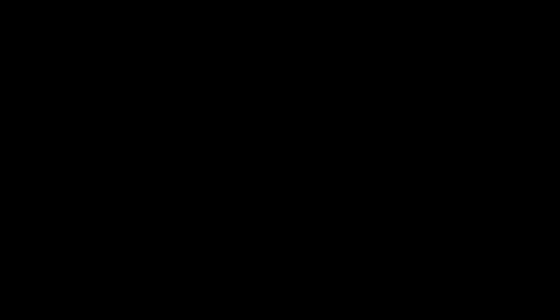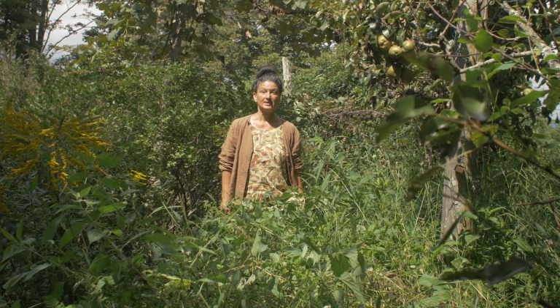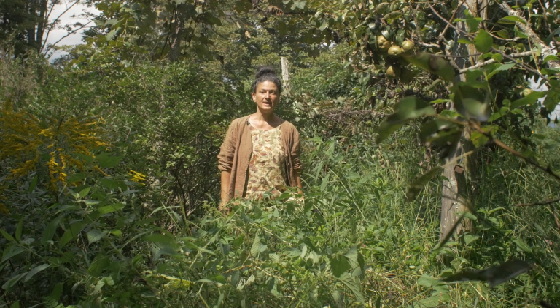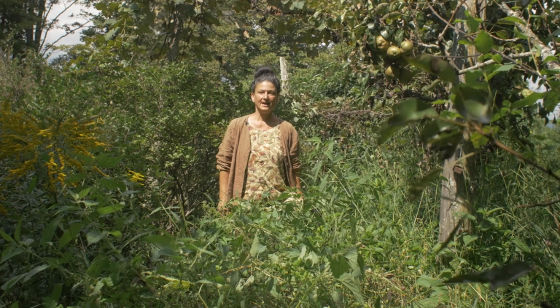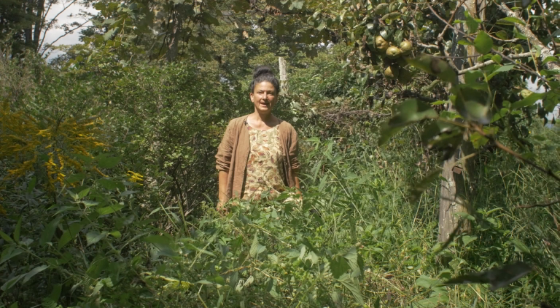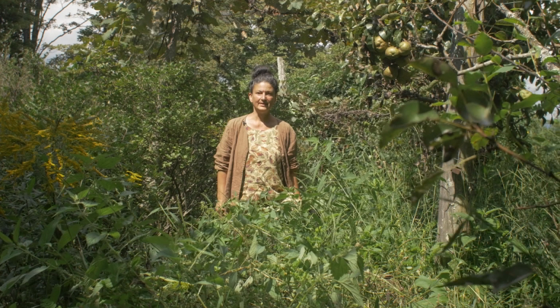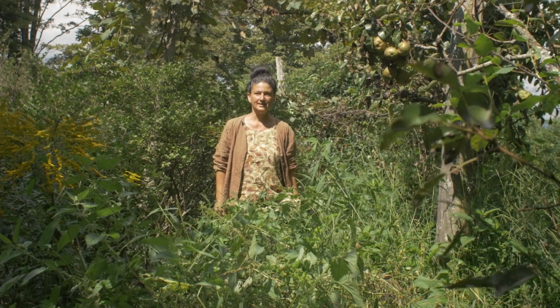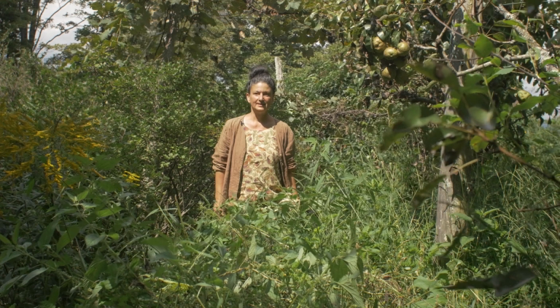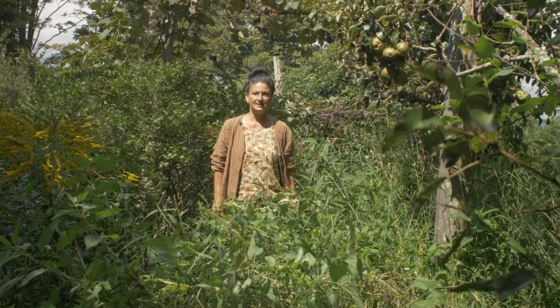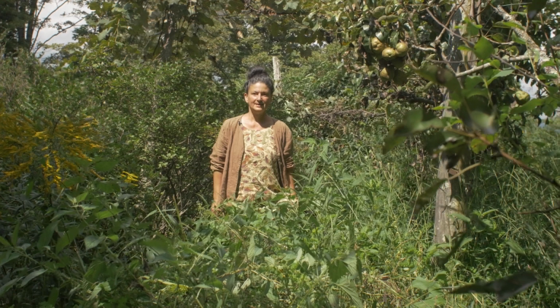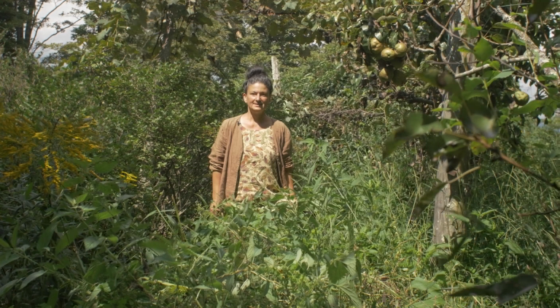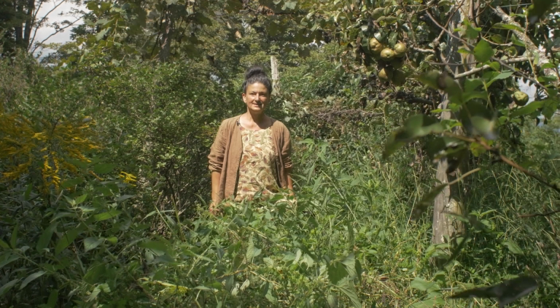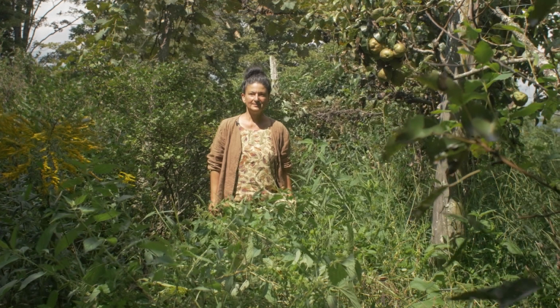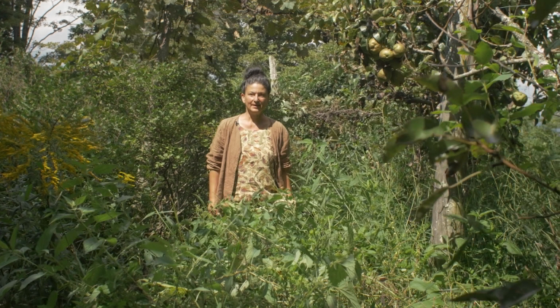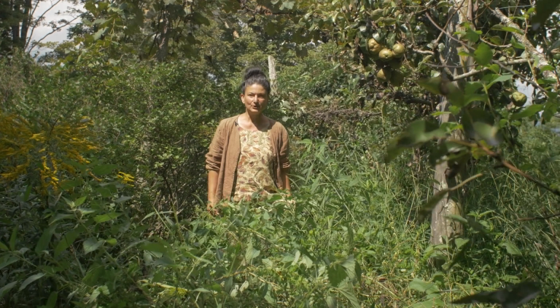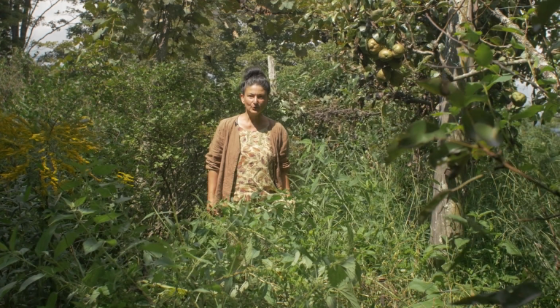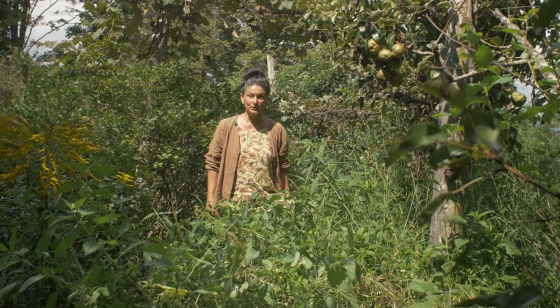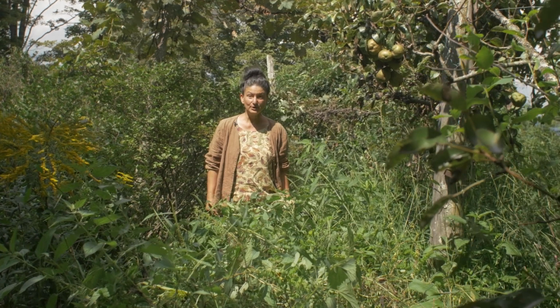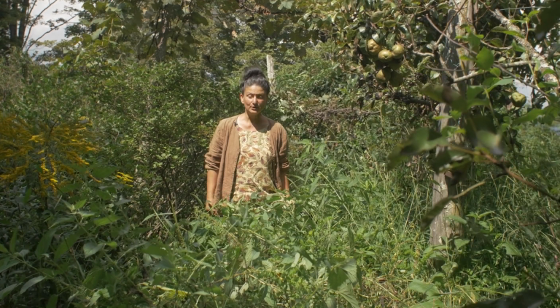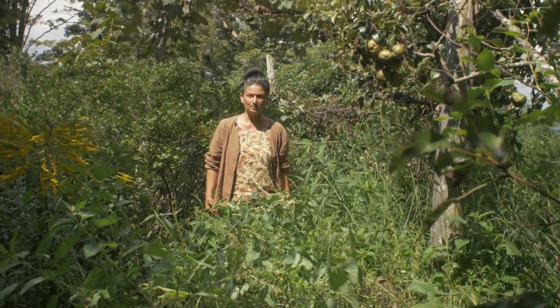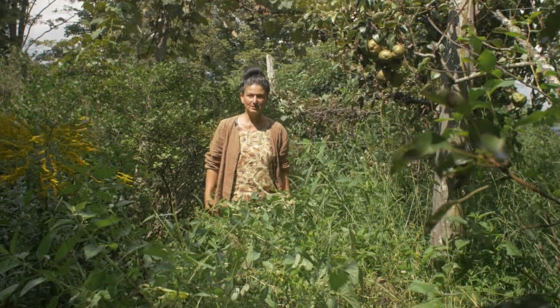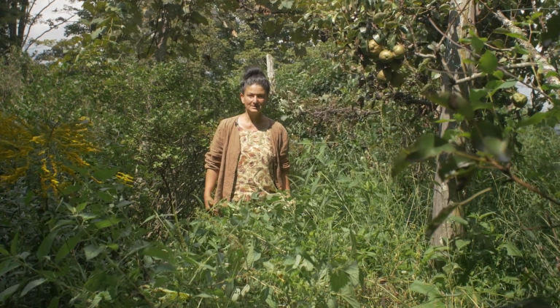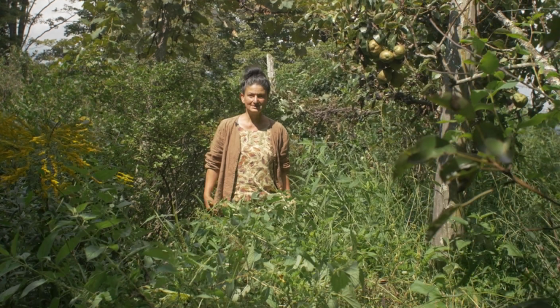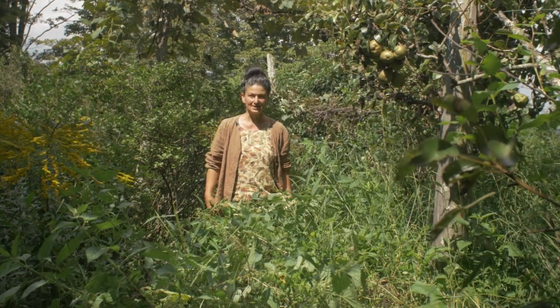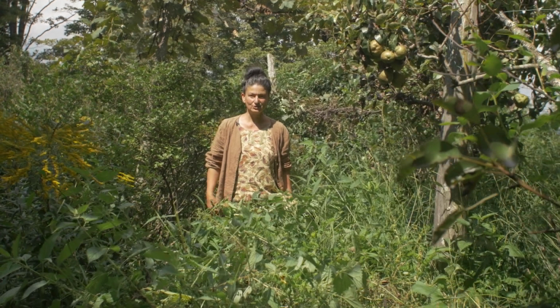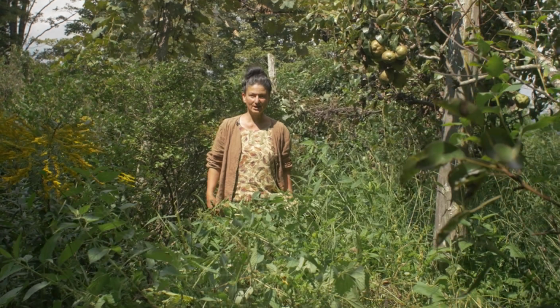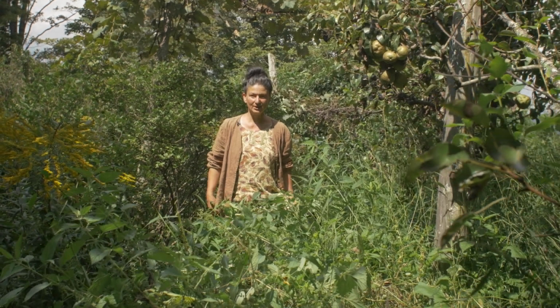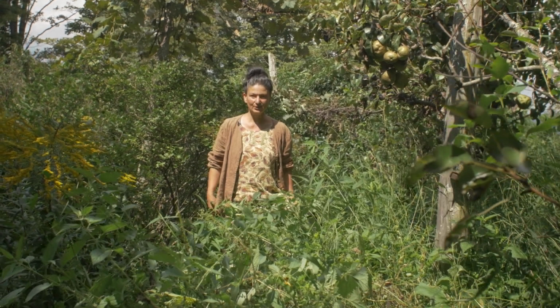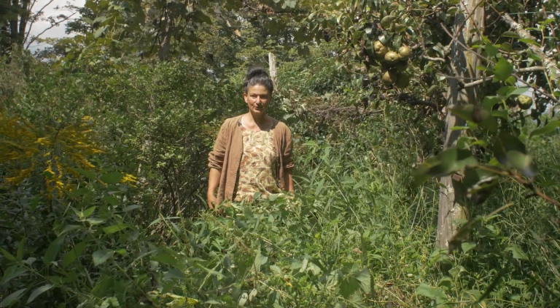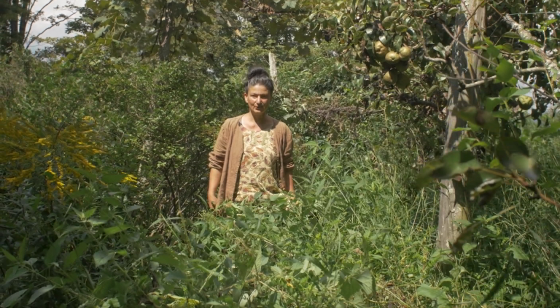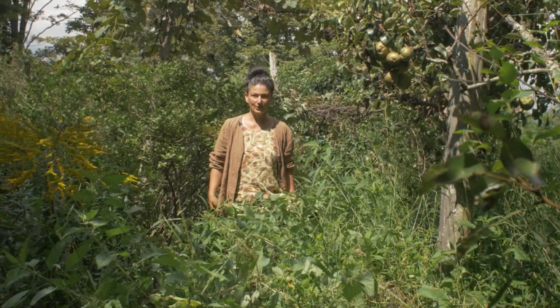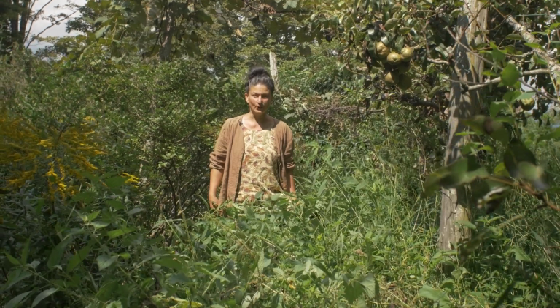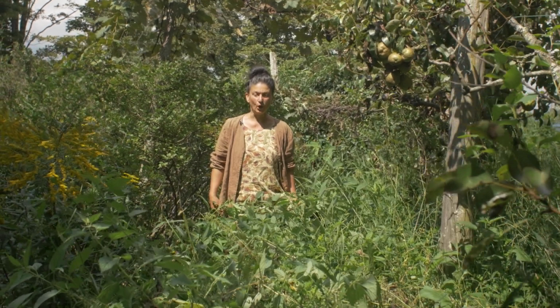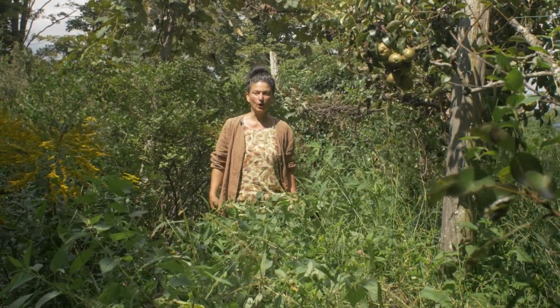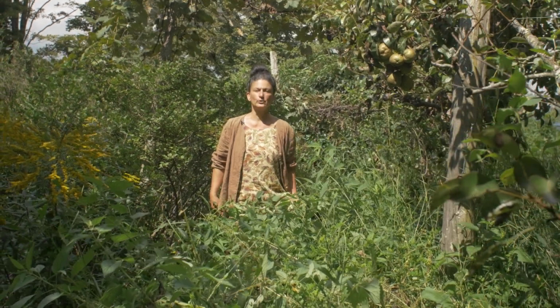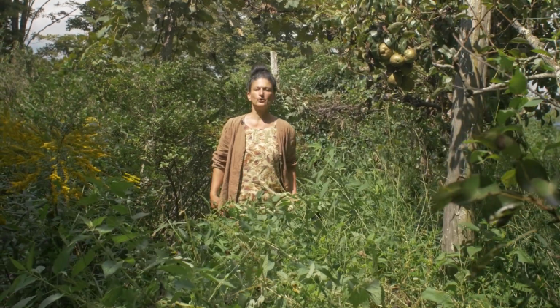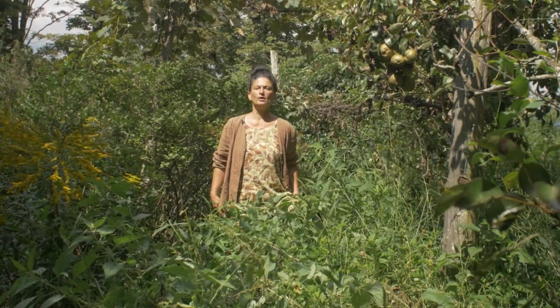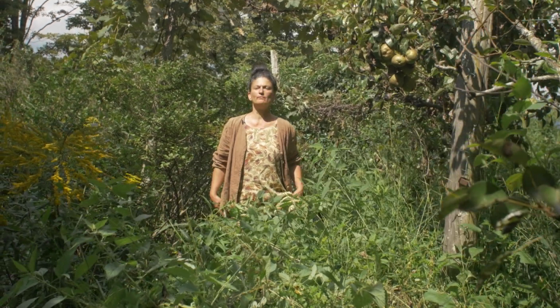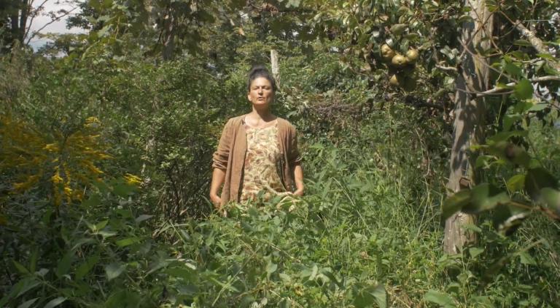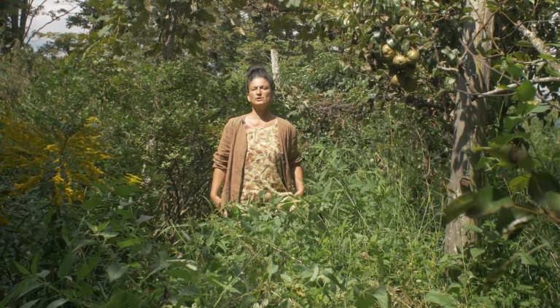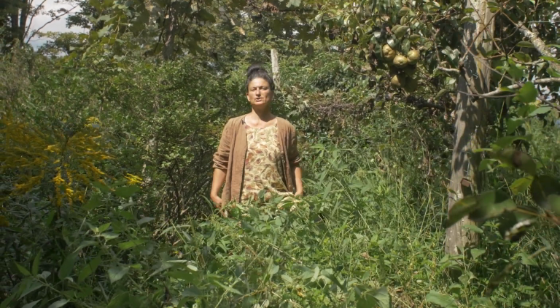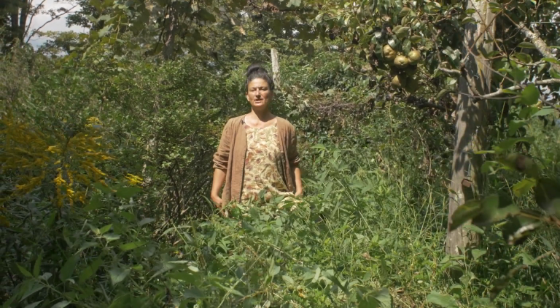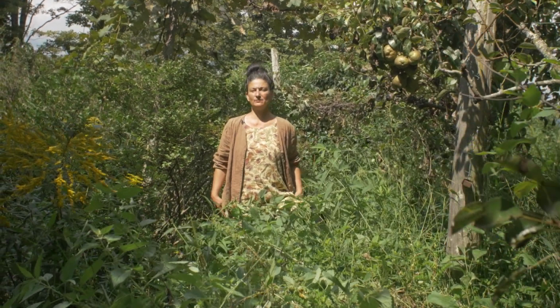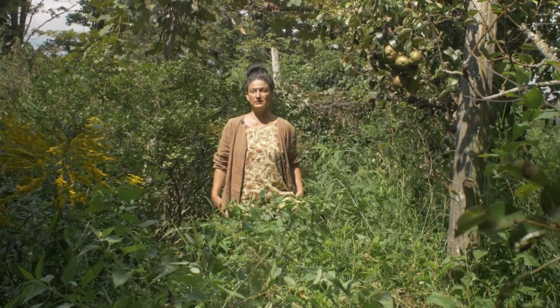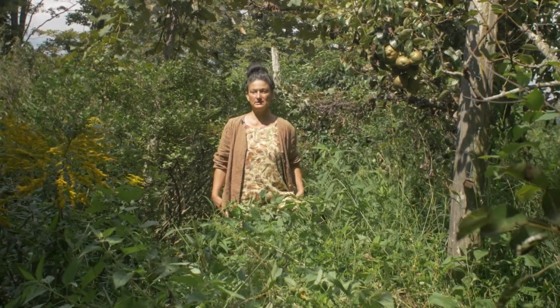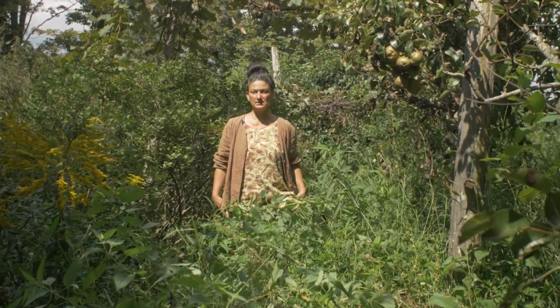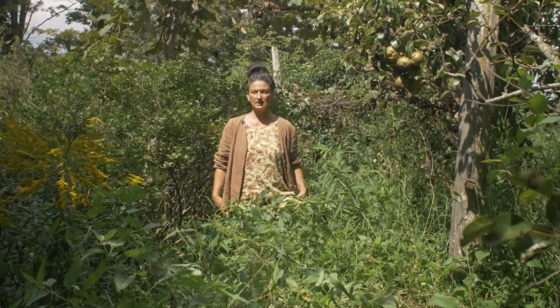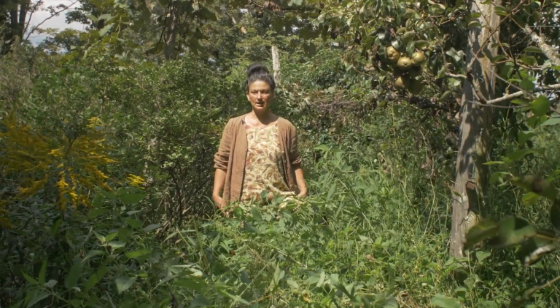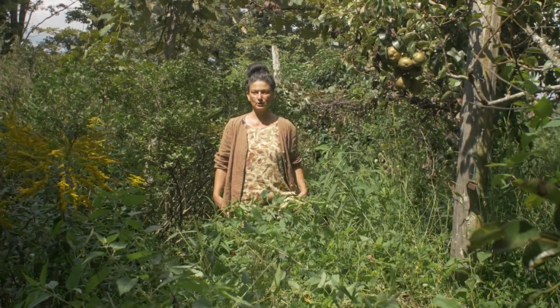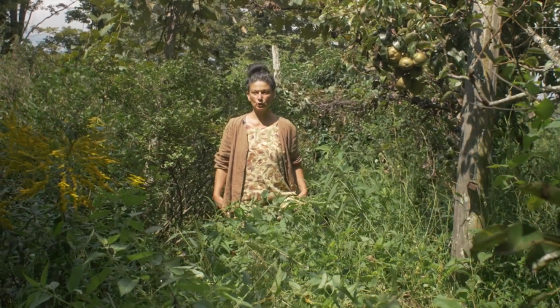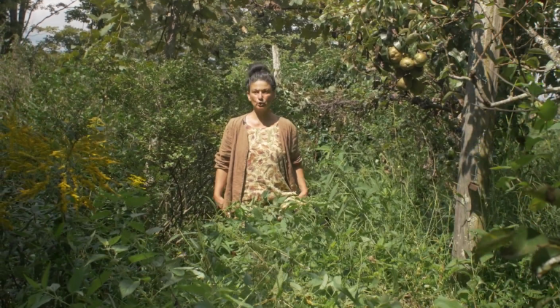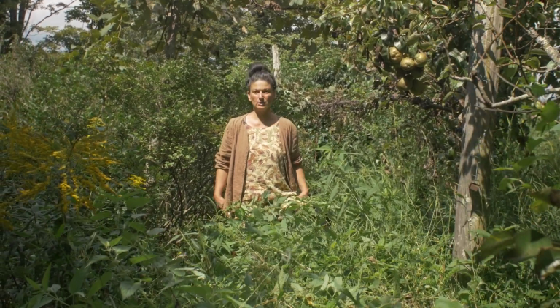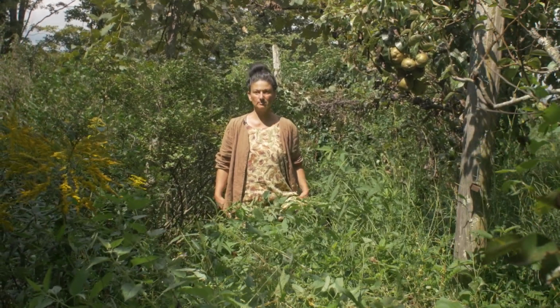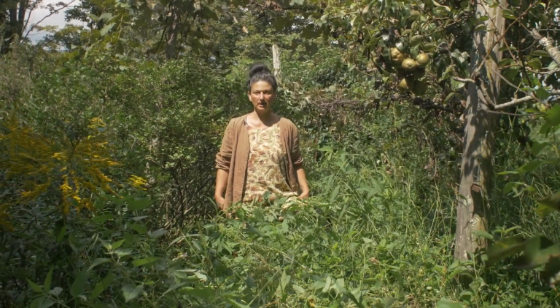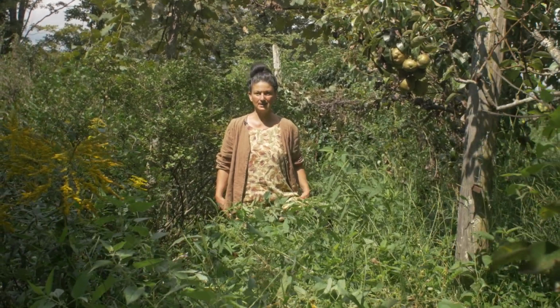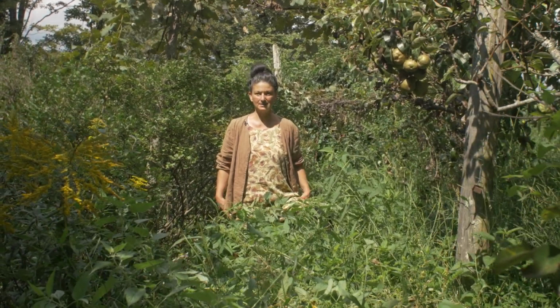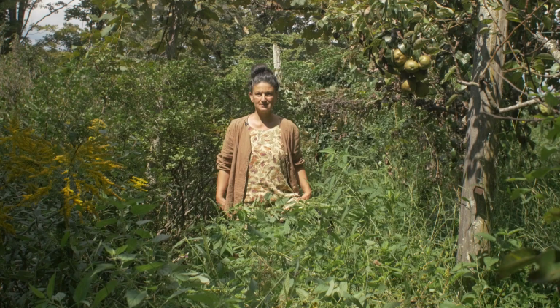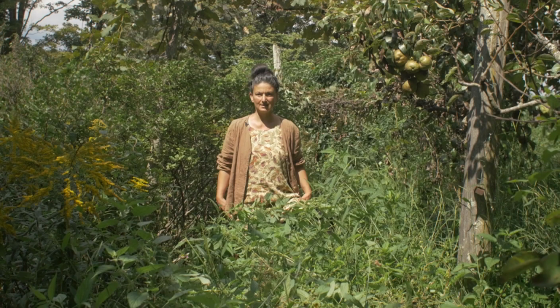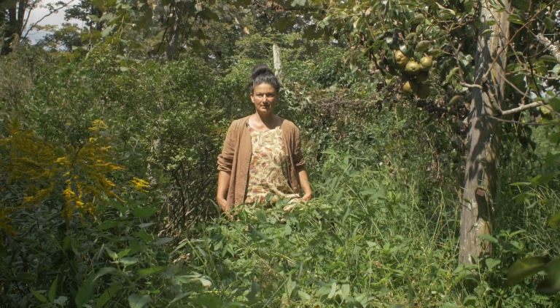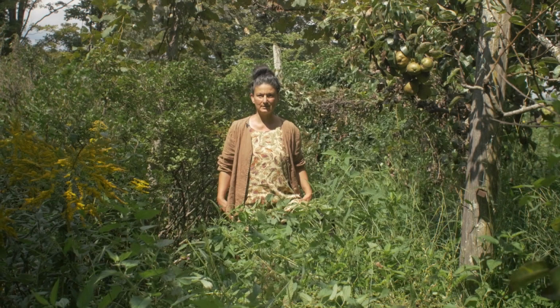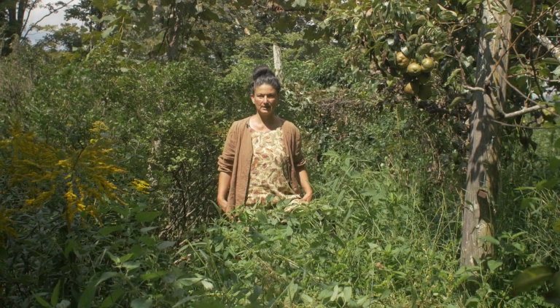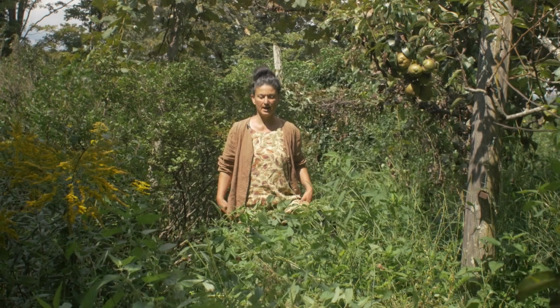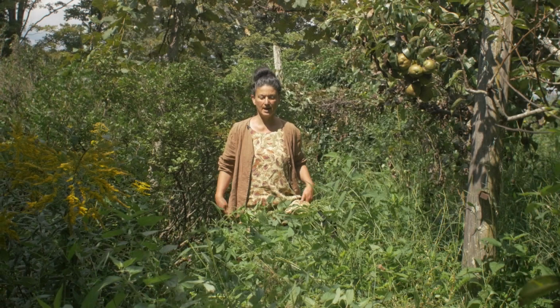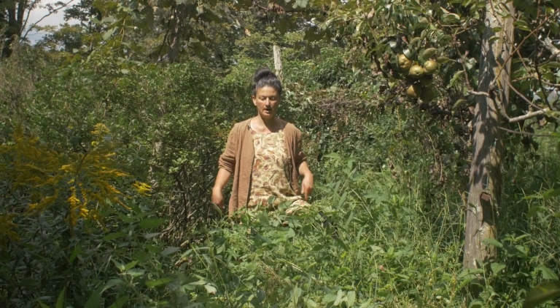Hey there, Dina Falcone, herbalist, educator, and author of Foraging and Feasting and Earthly Bodies and Heavenly Hair.